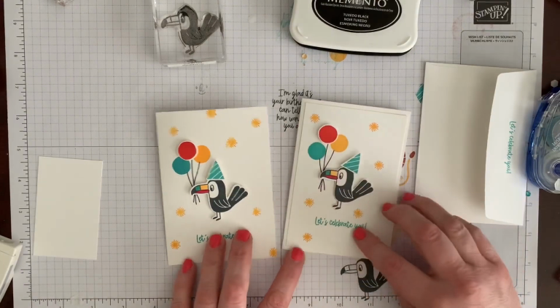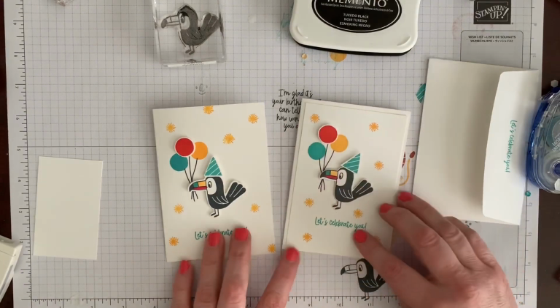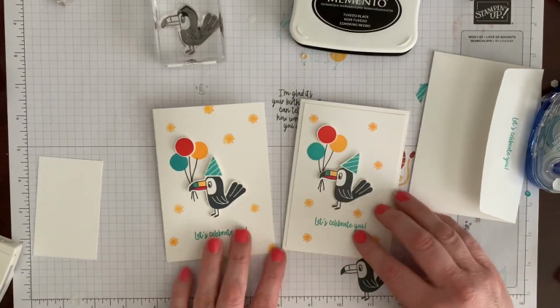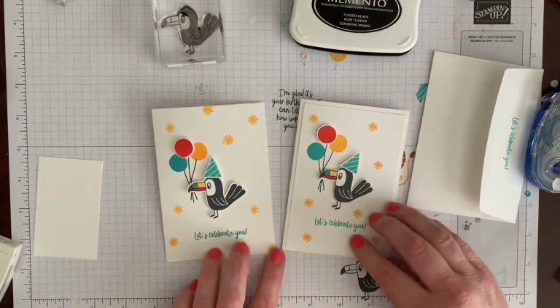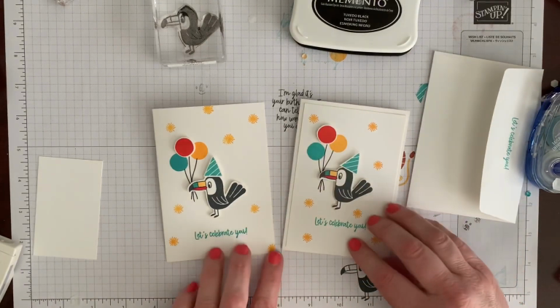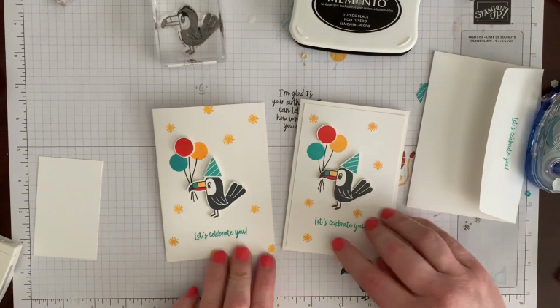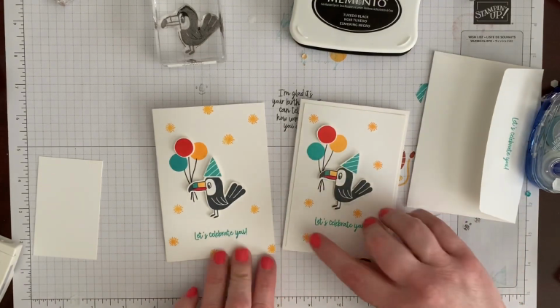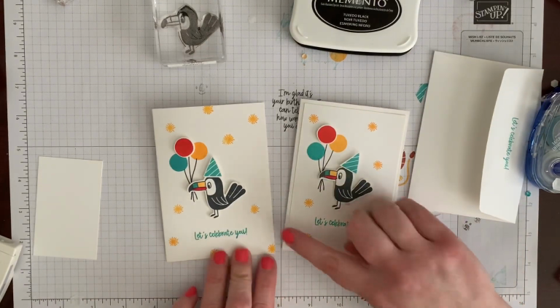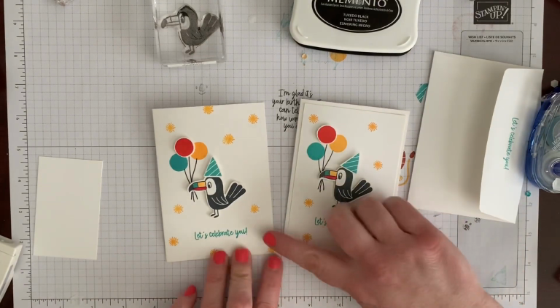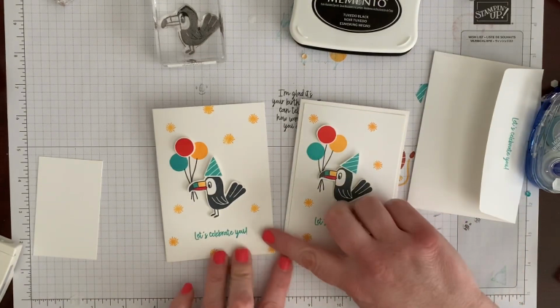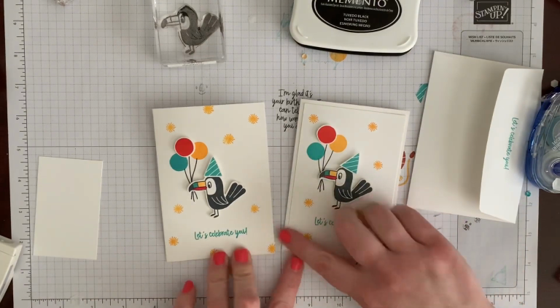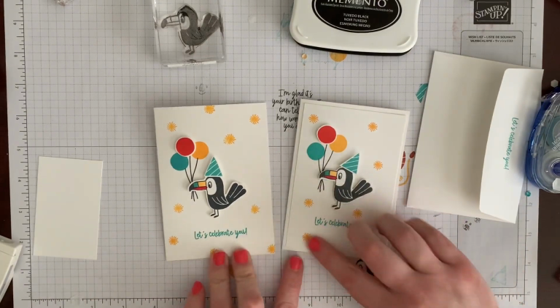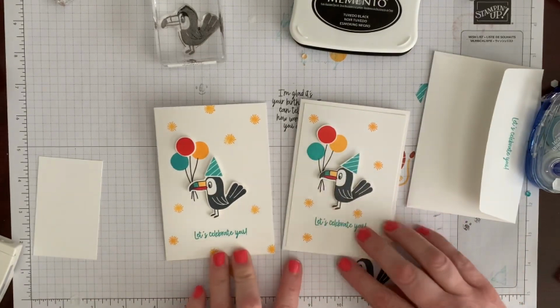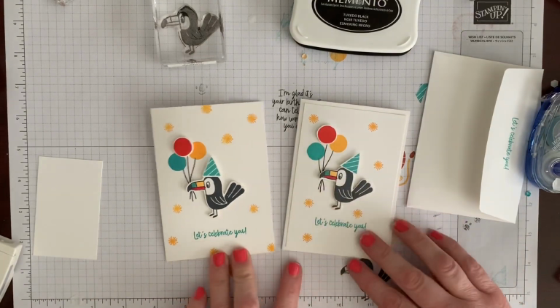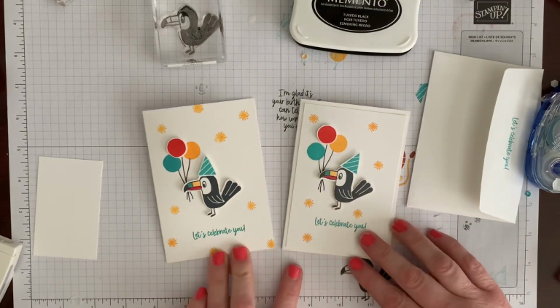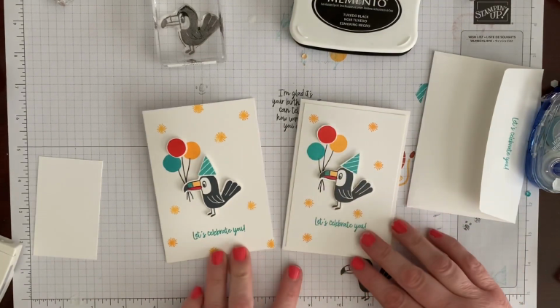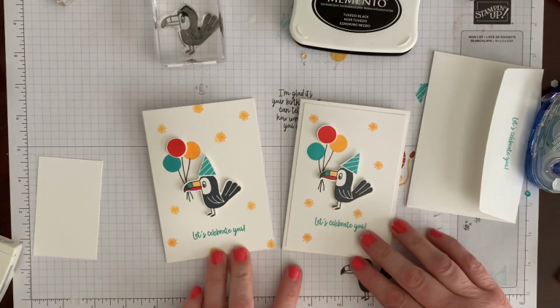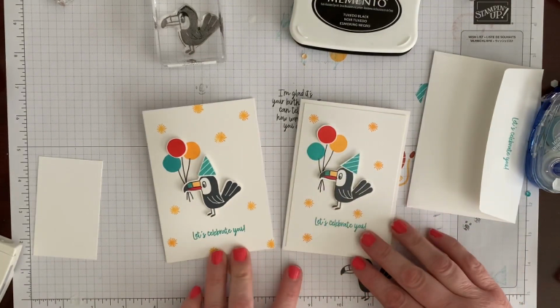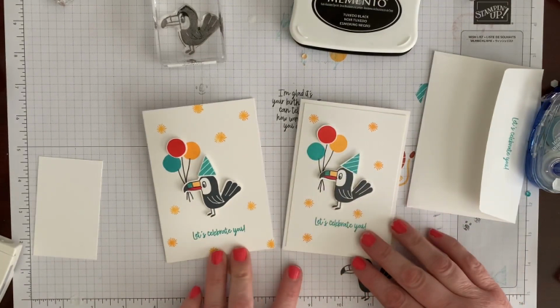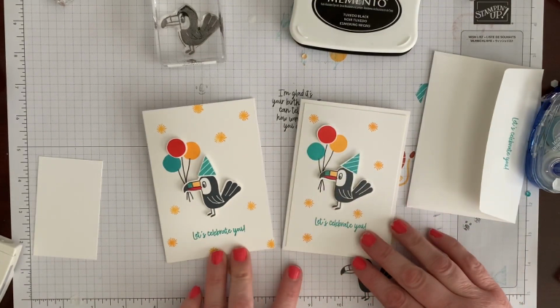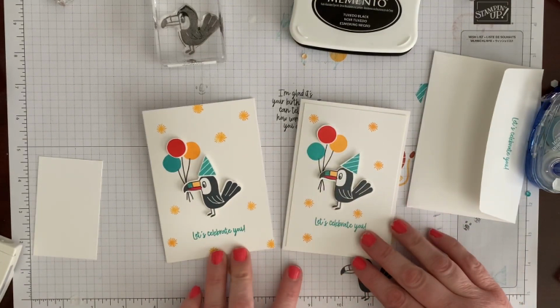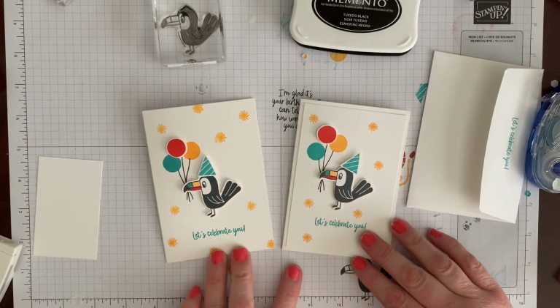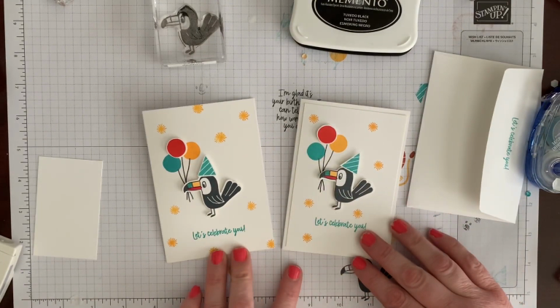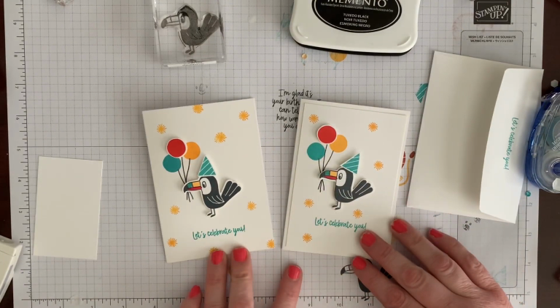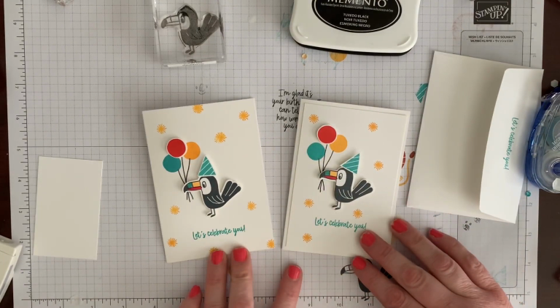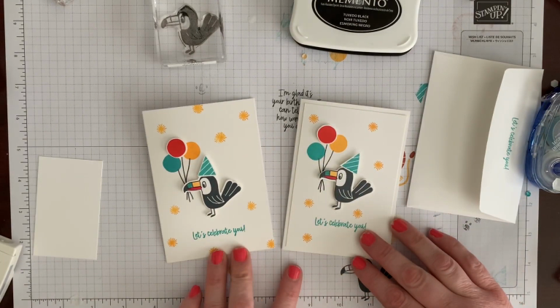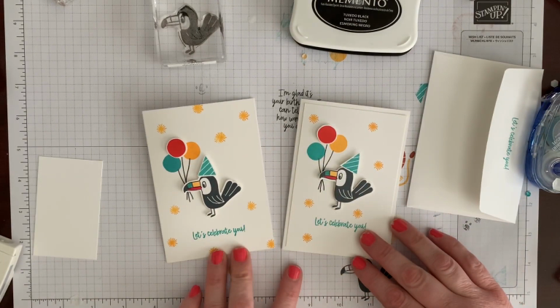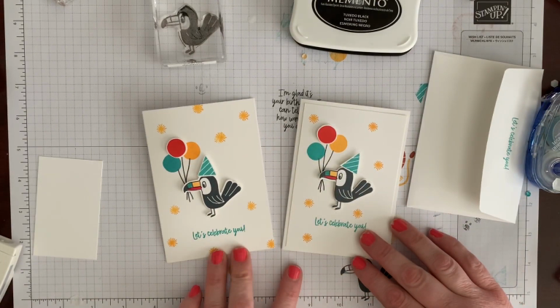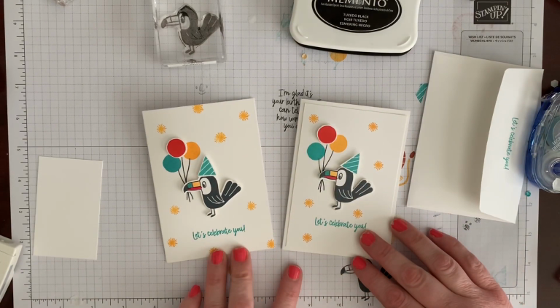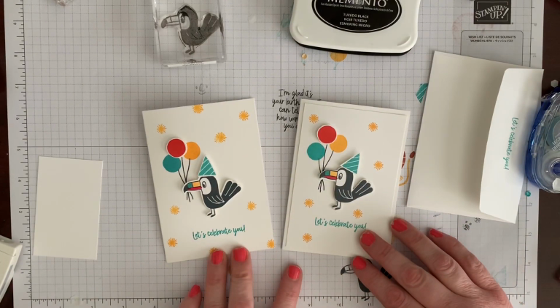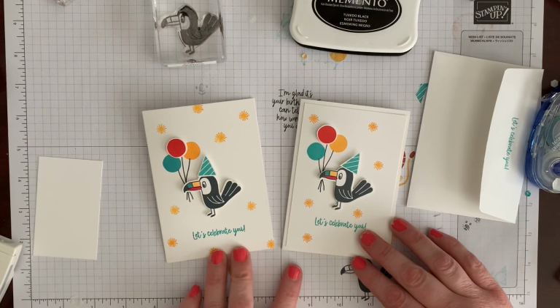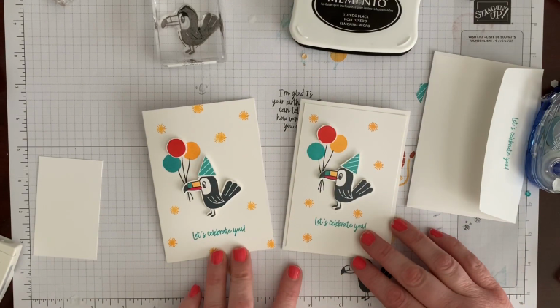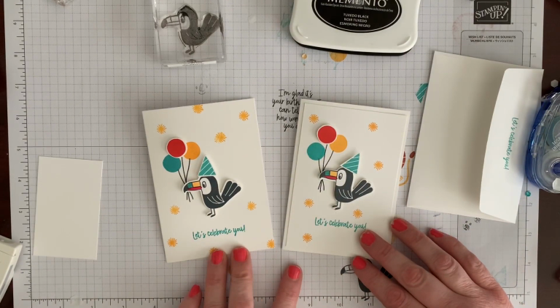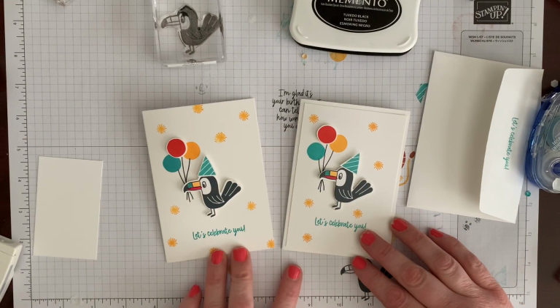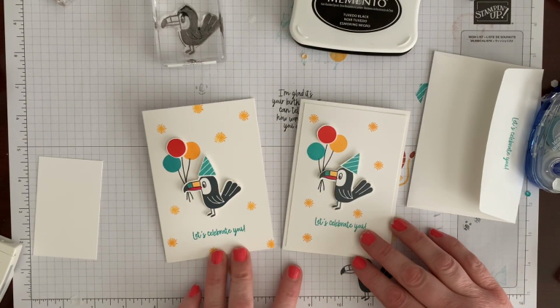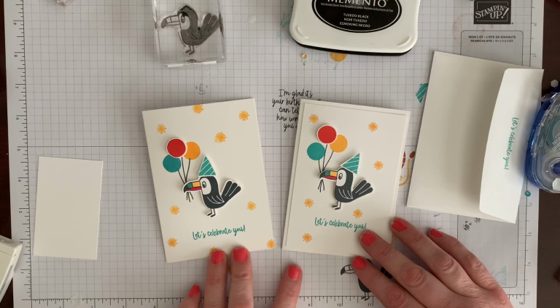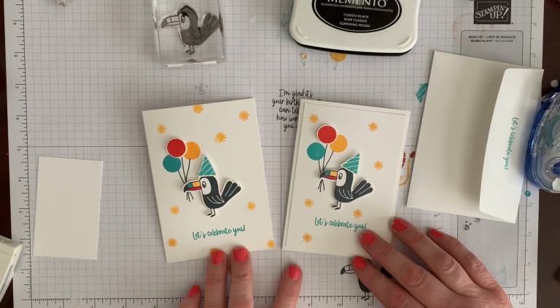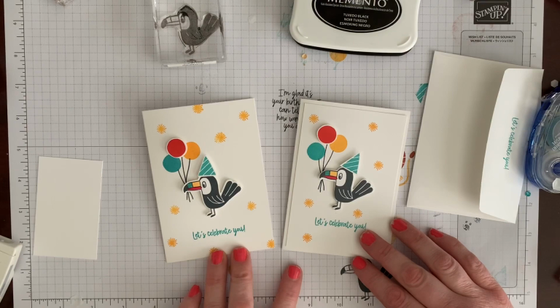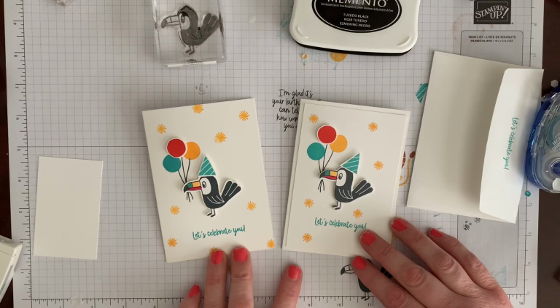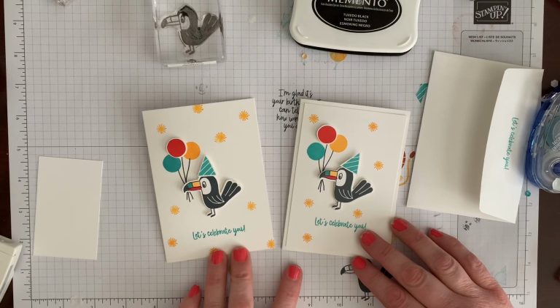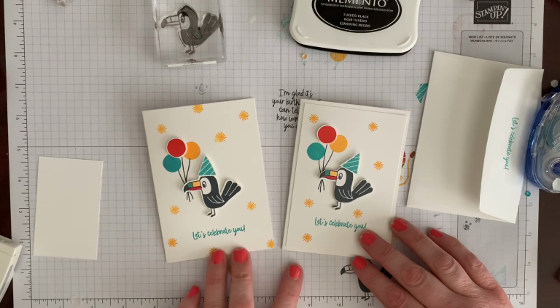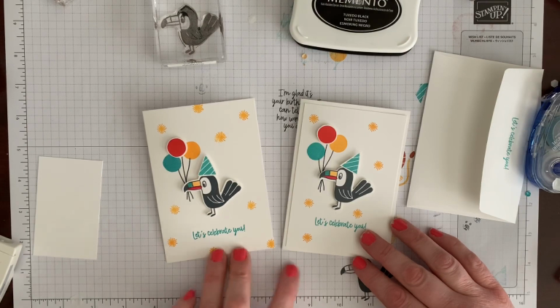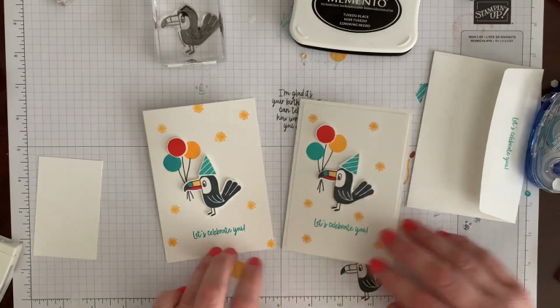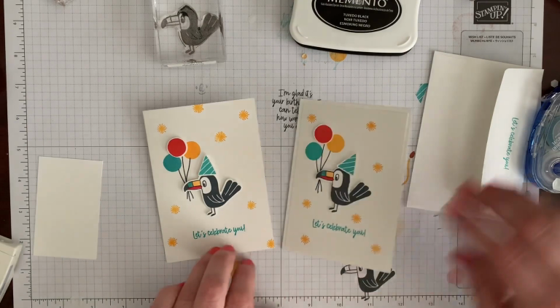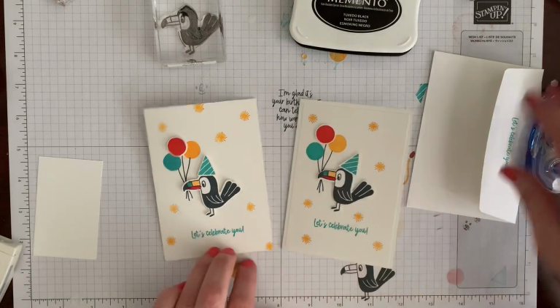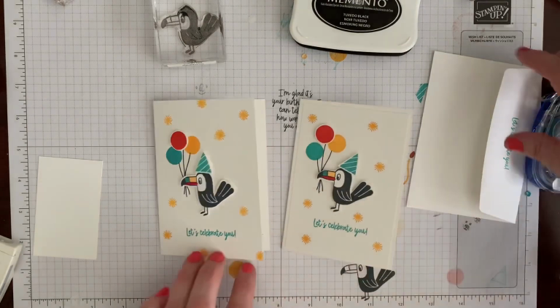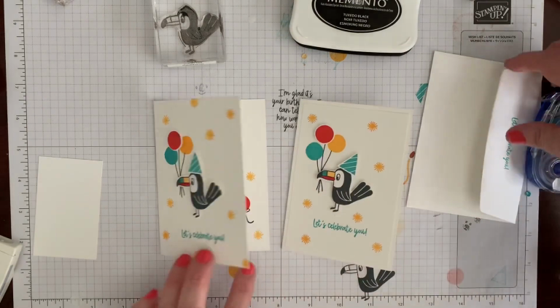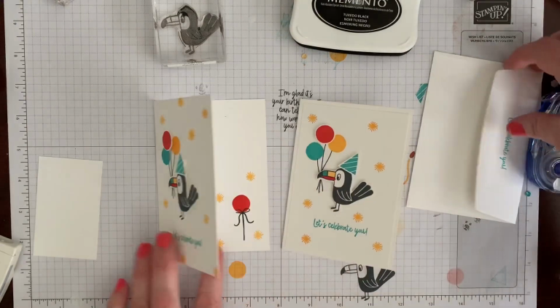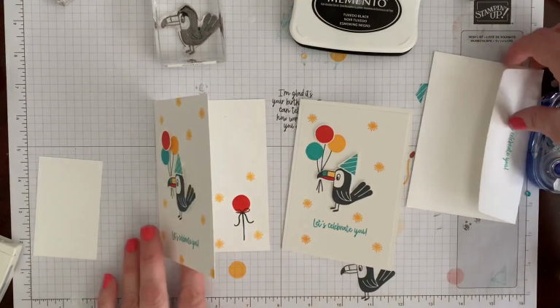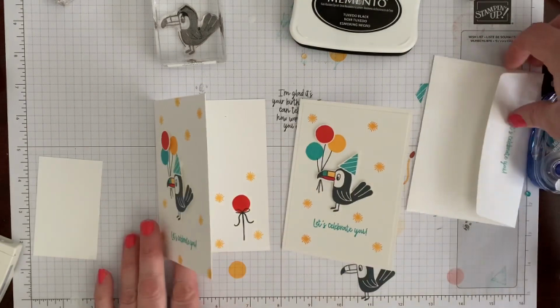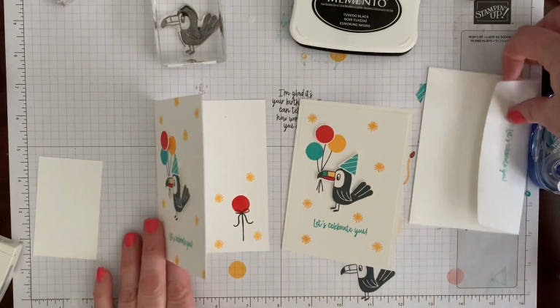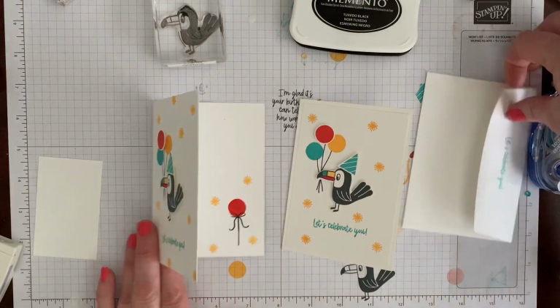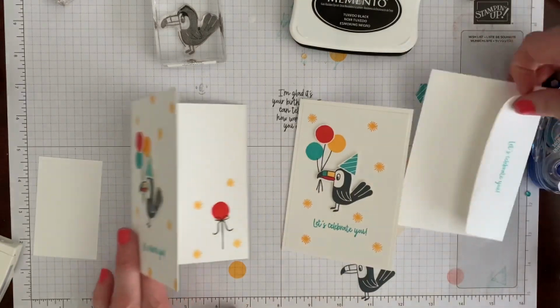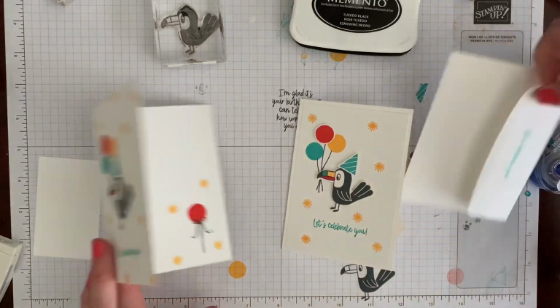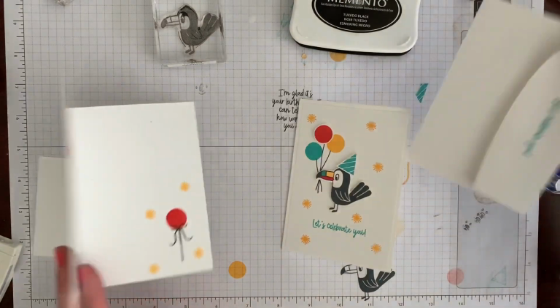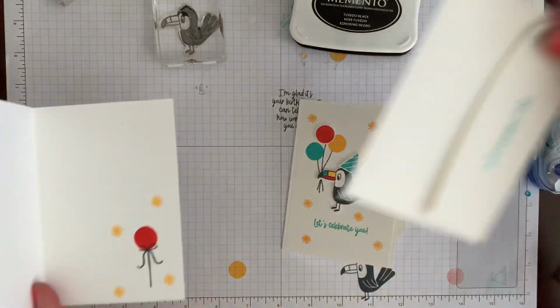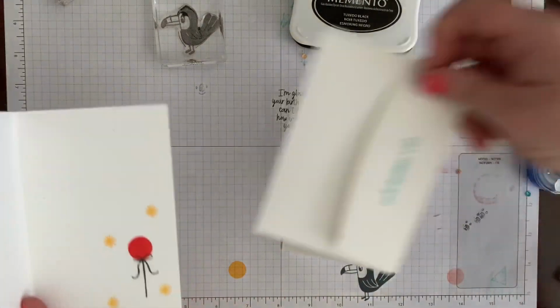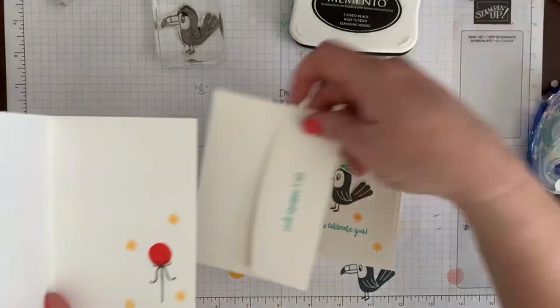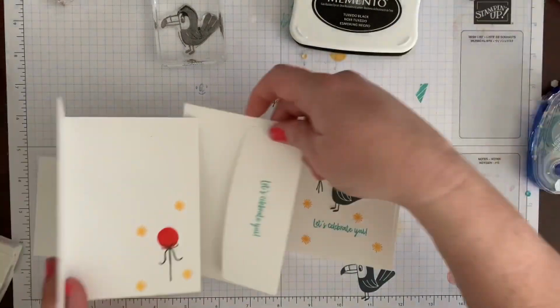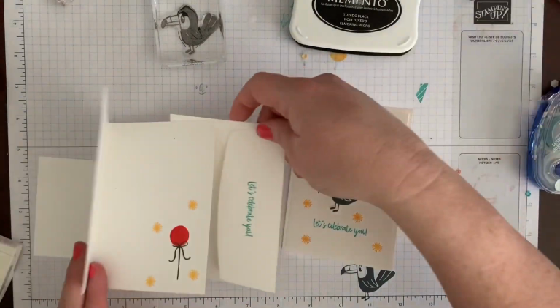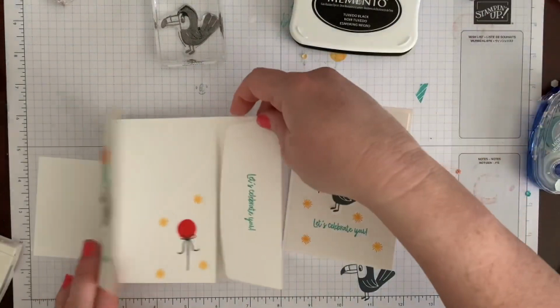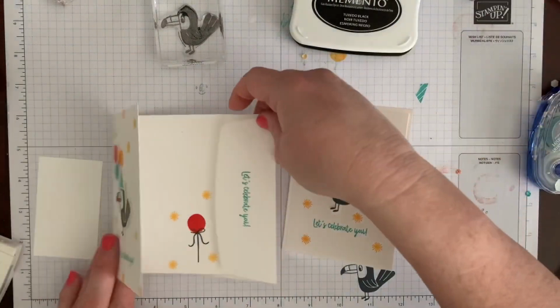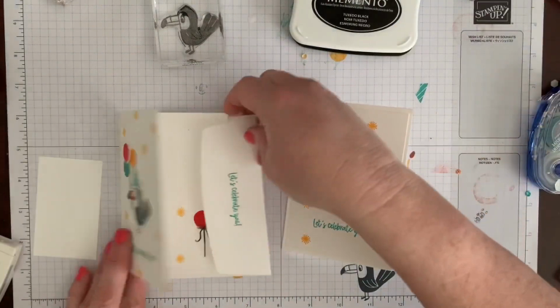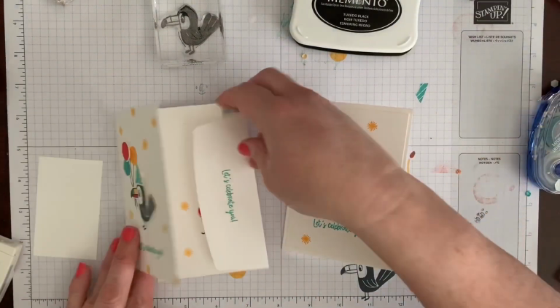I just made a mistake and didn't do it that way, and didn't feel like starting all over with my balloons. So there you go!